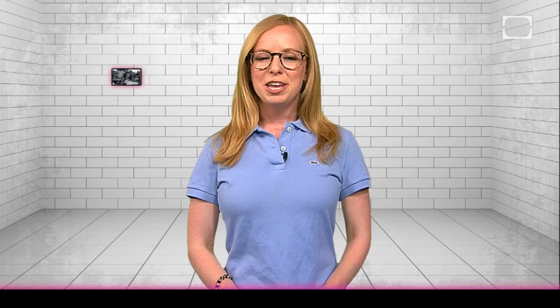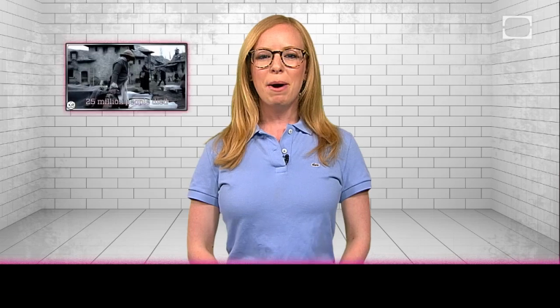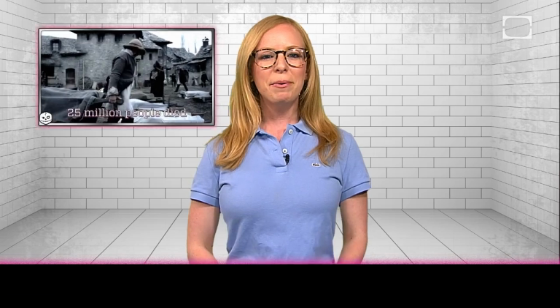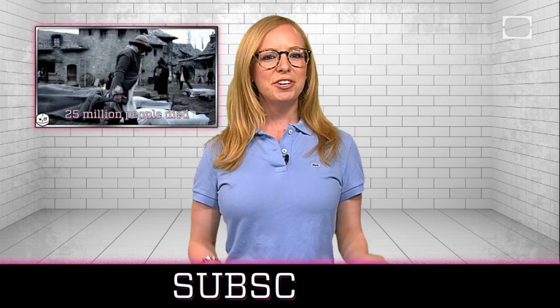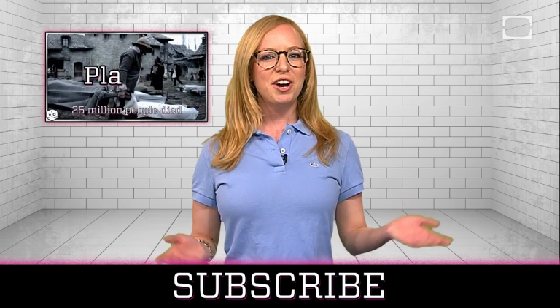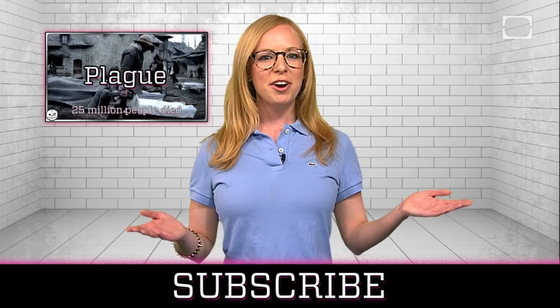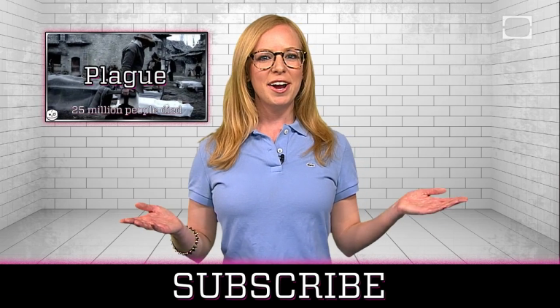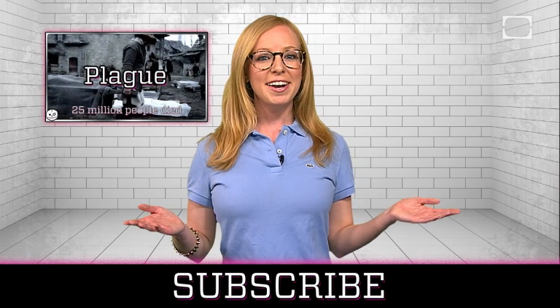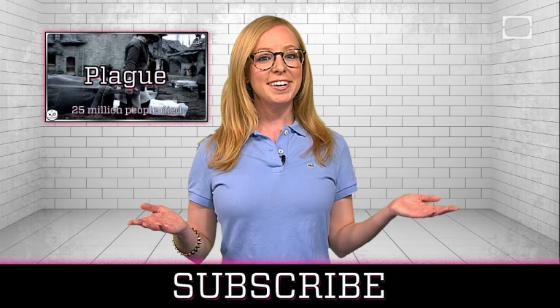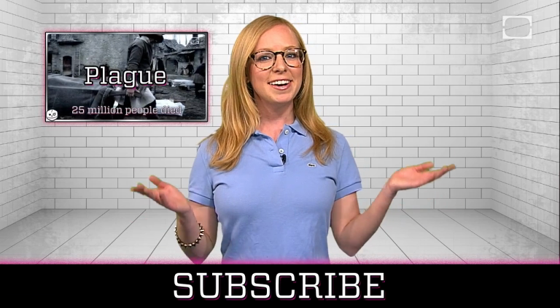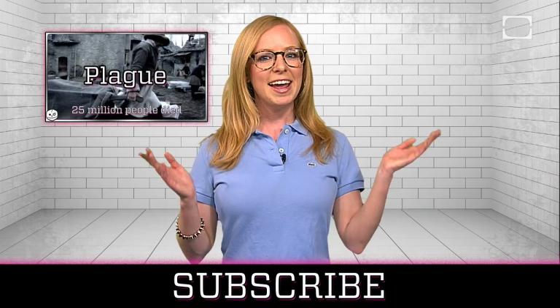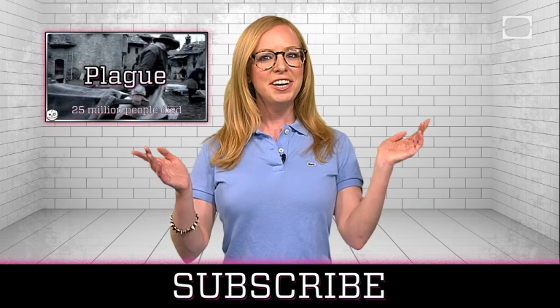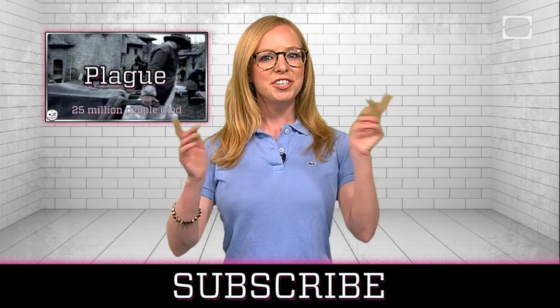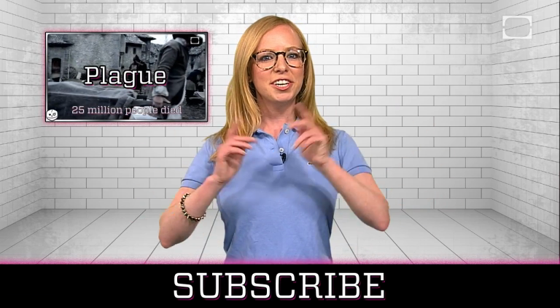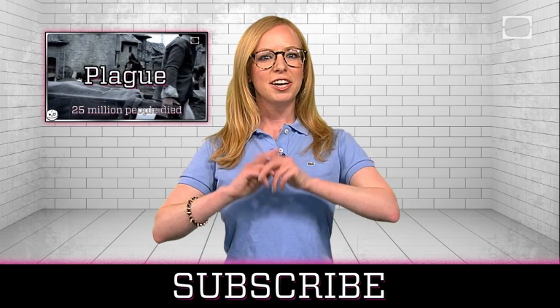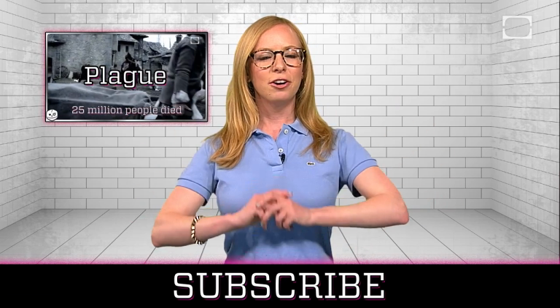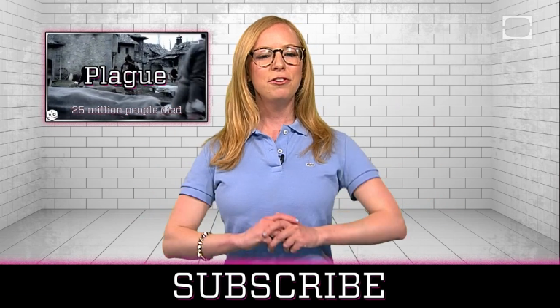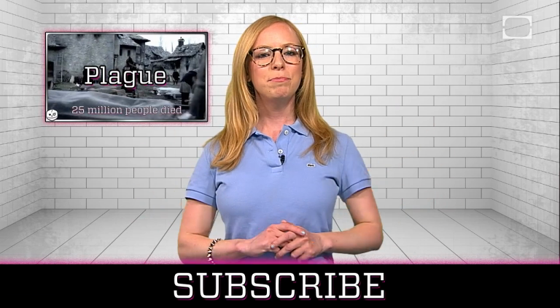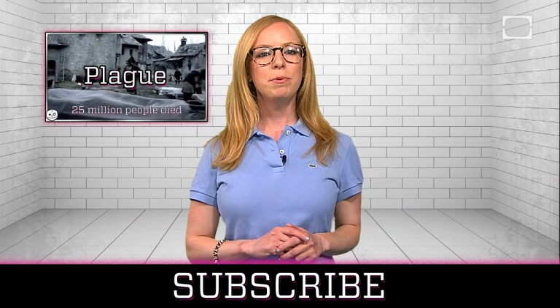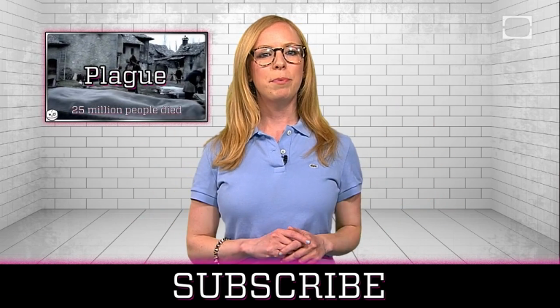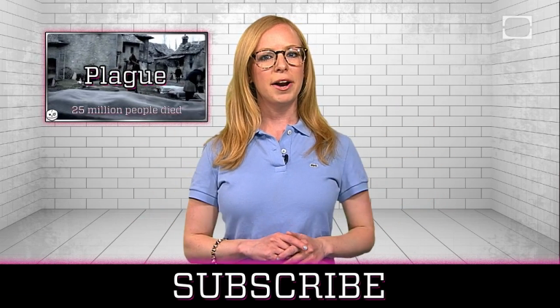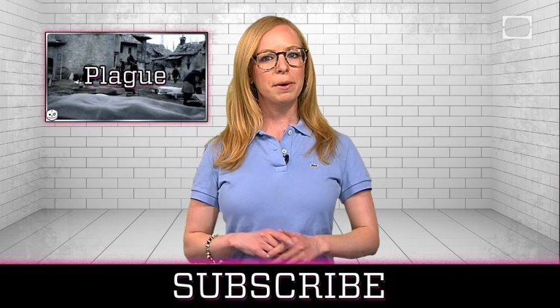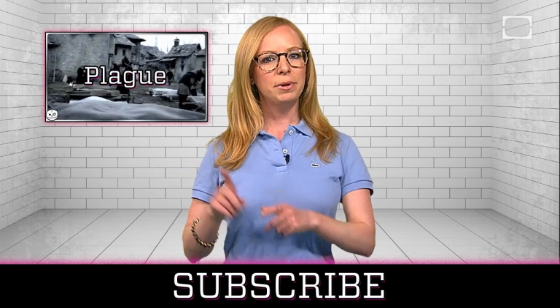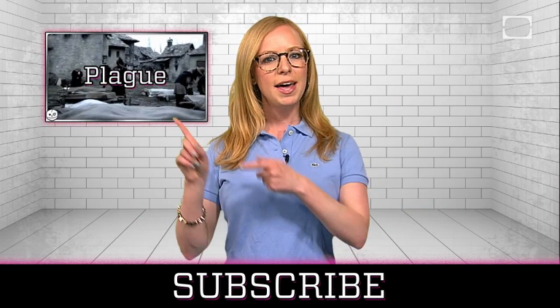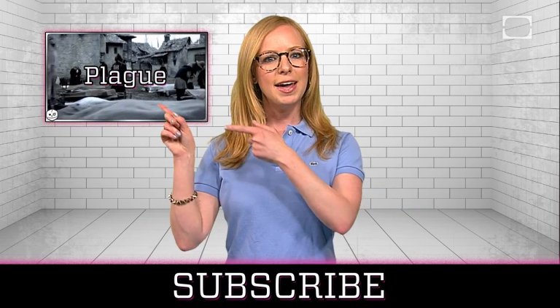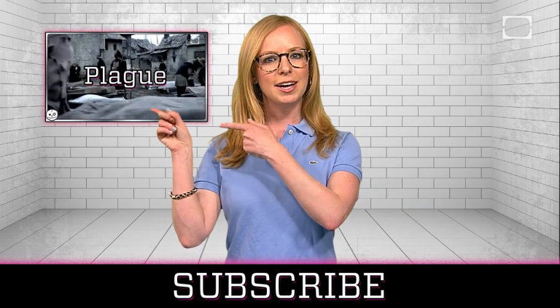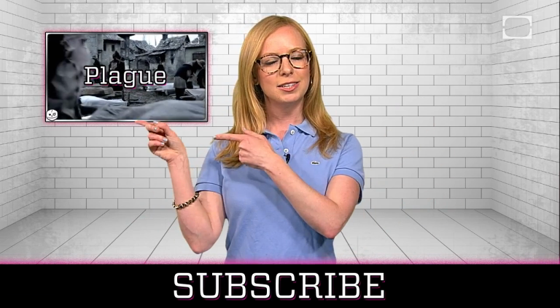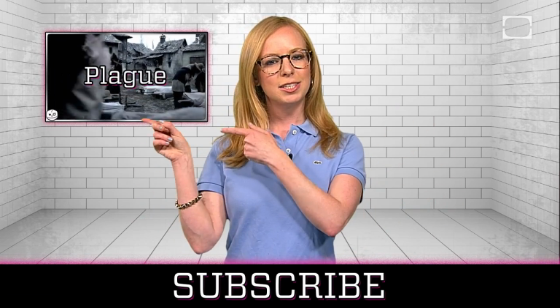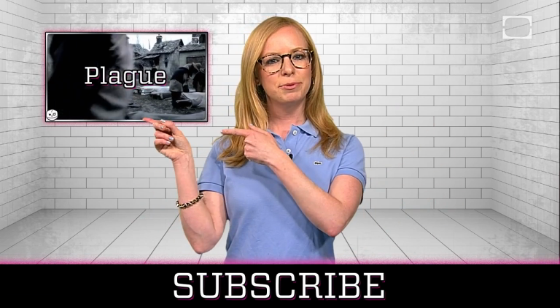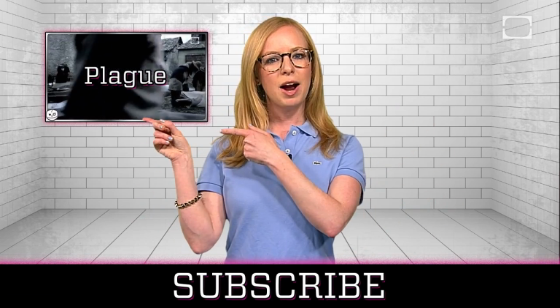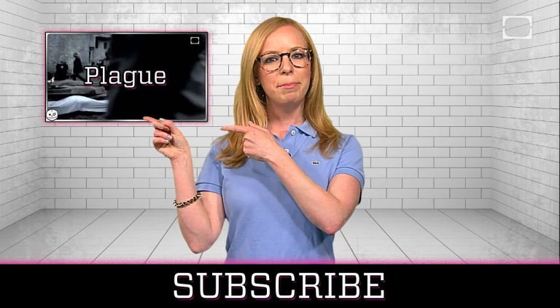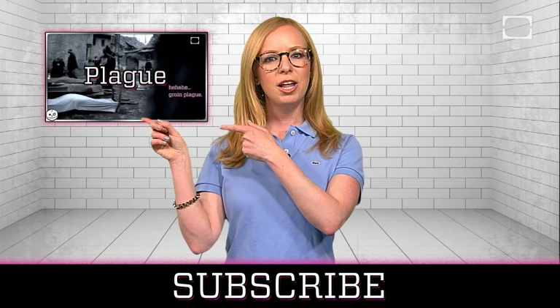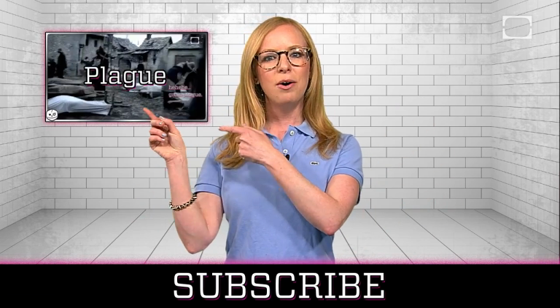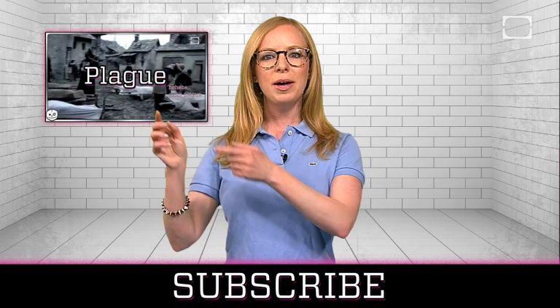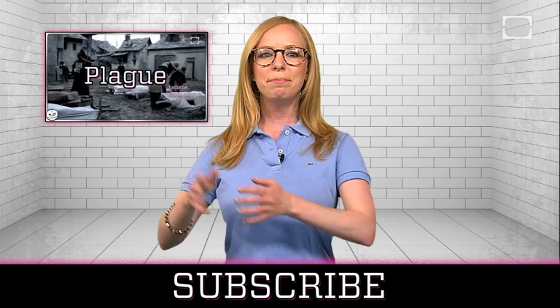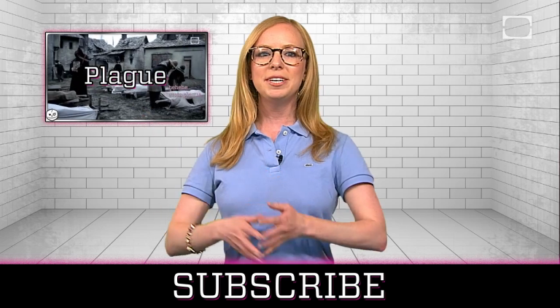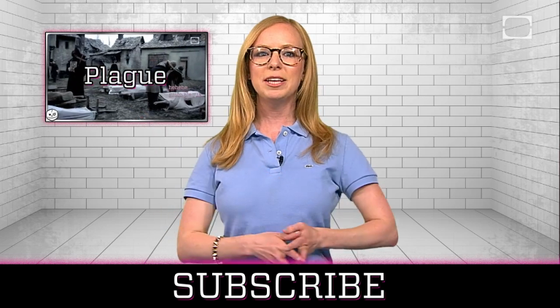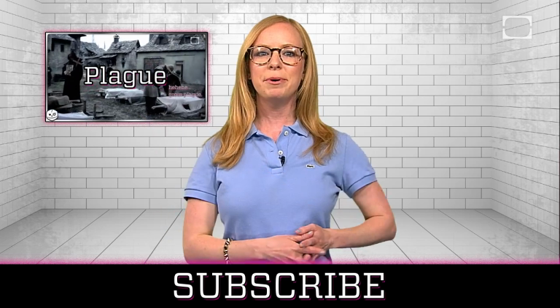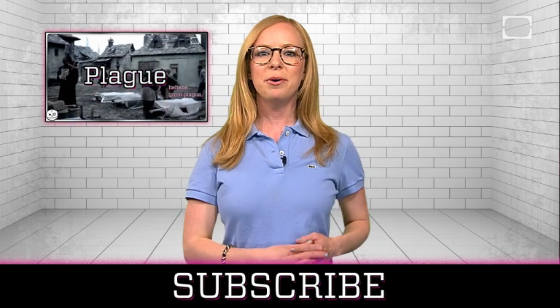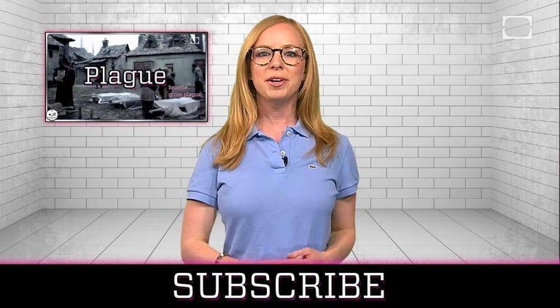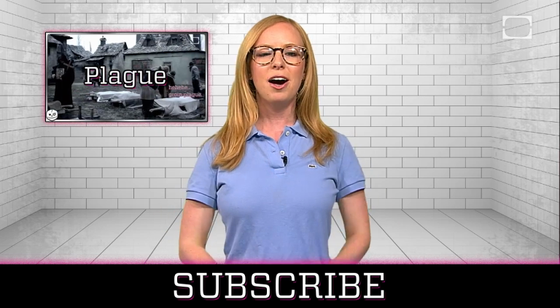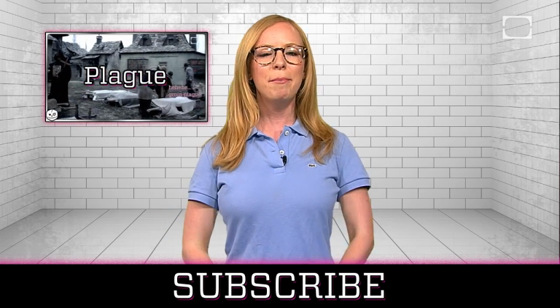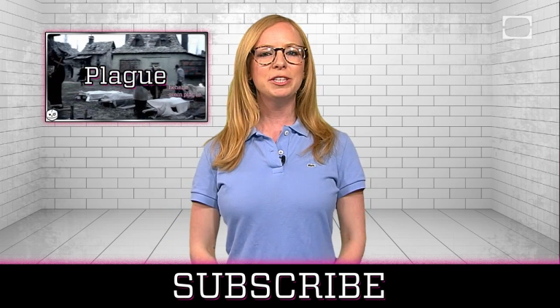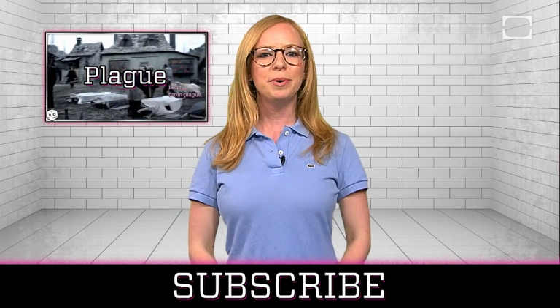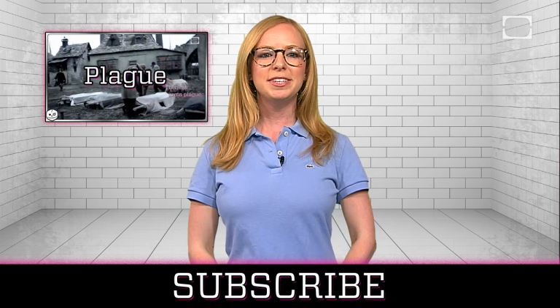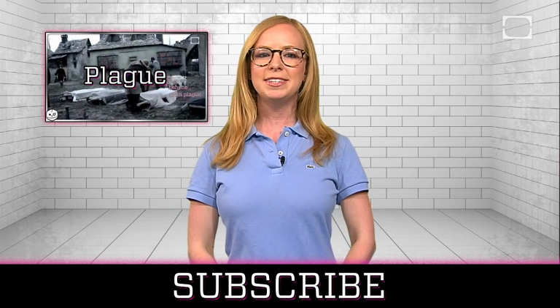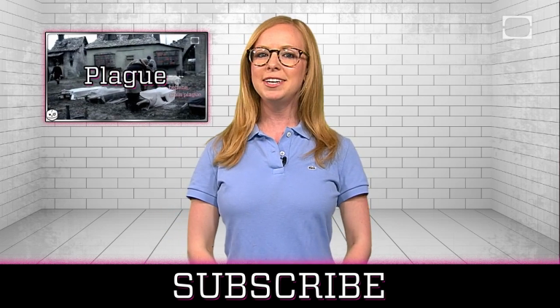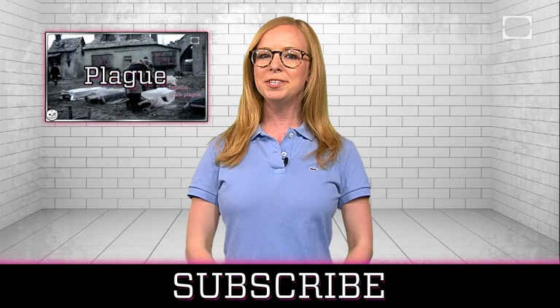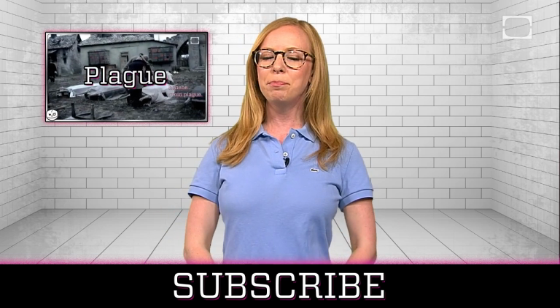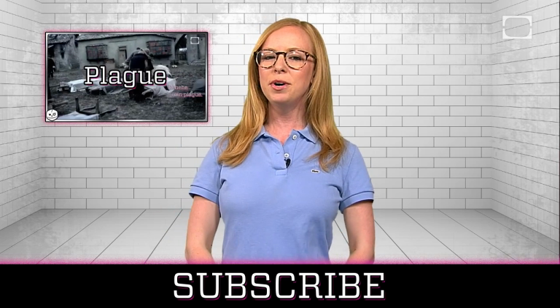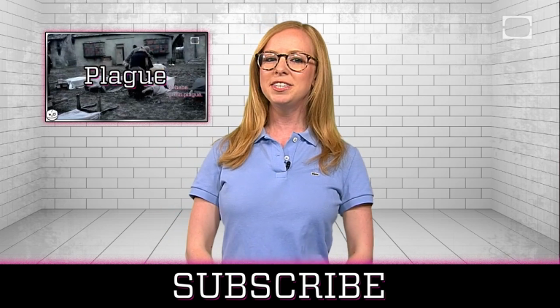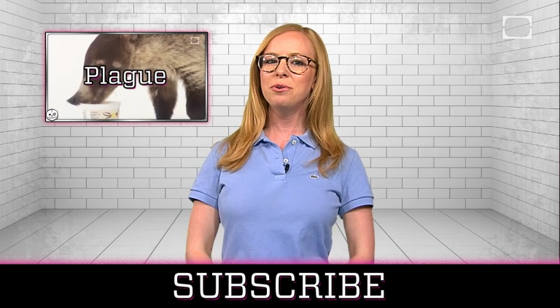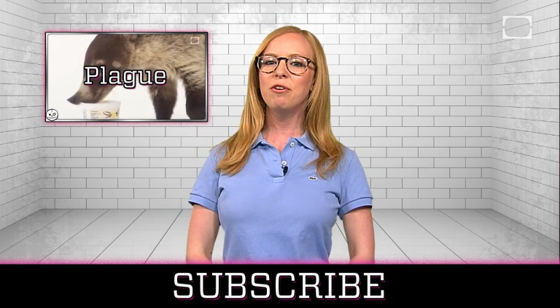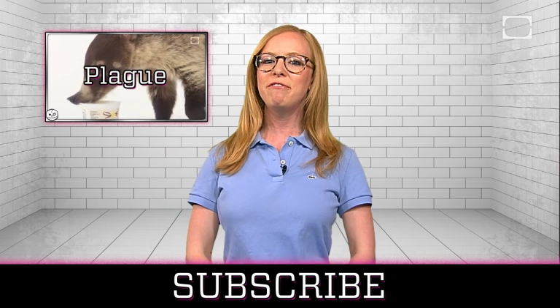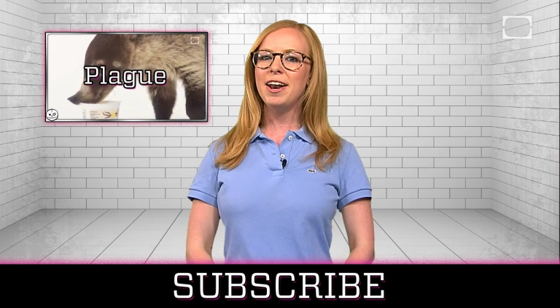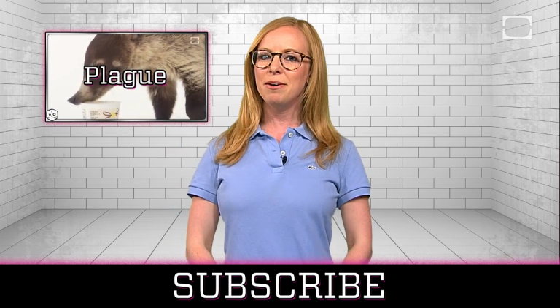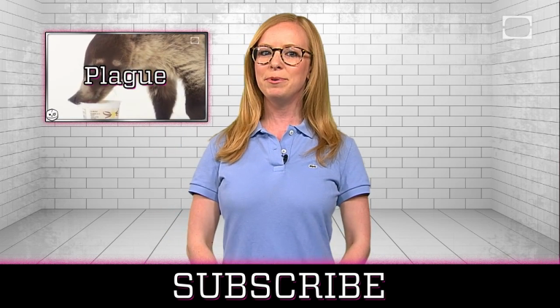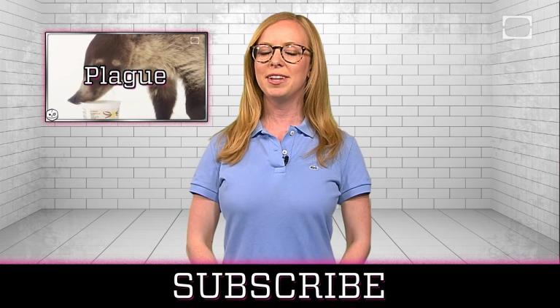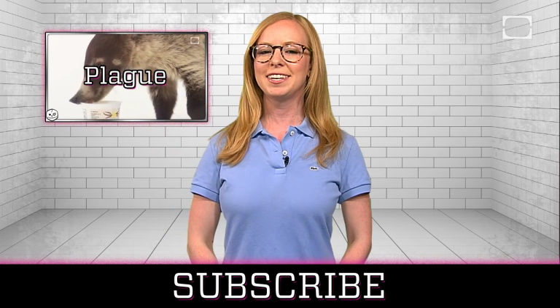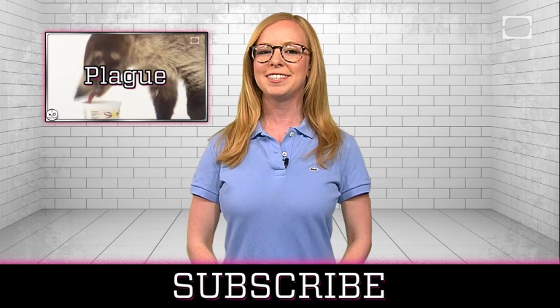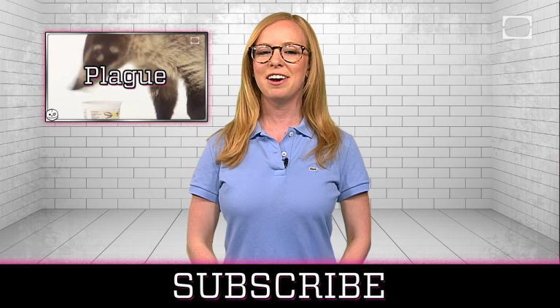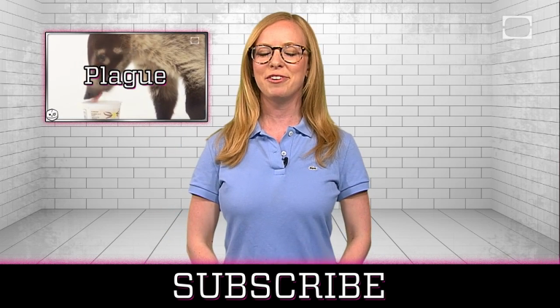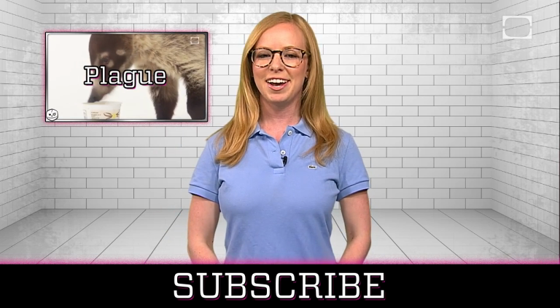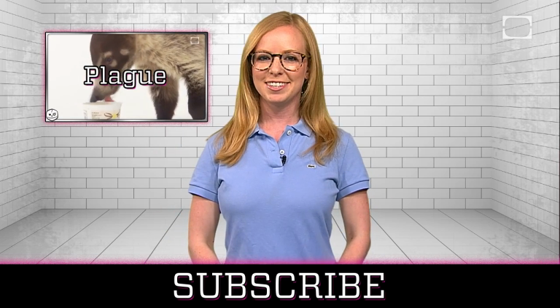You might want to try your hand at an ancient killer, the bubonic plague. Subscribe below and please let me know in the comments what disease, poison, or venom you'd like us to cover next.